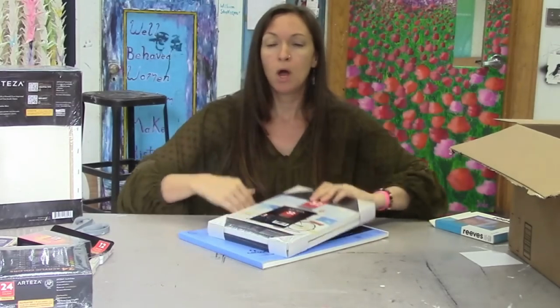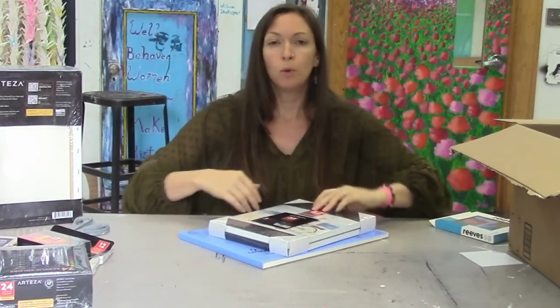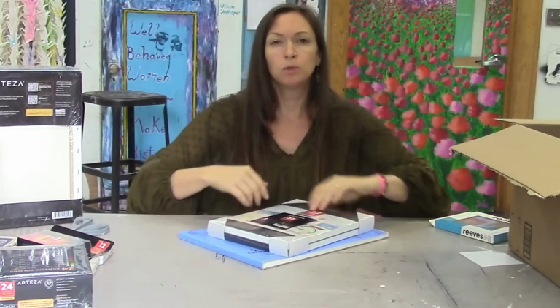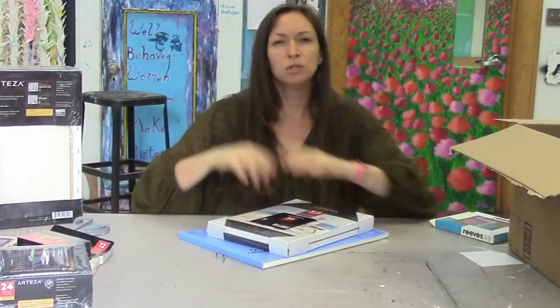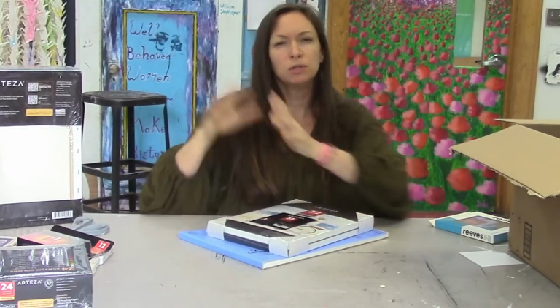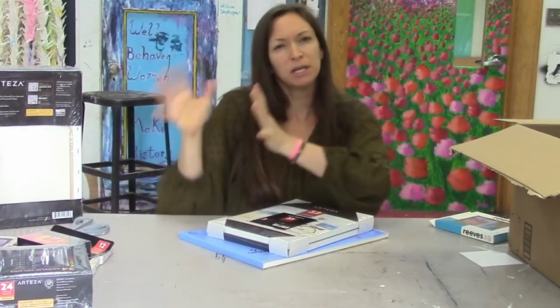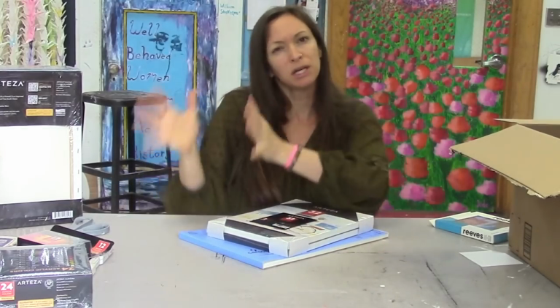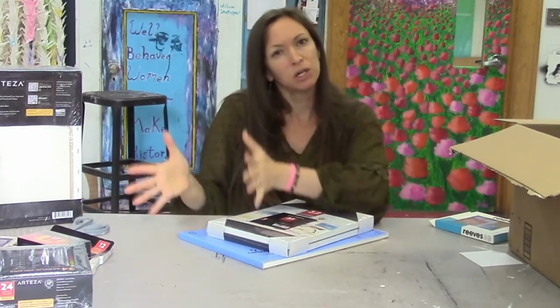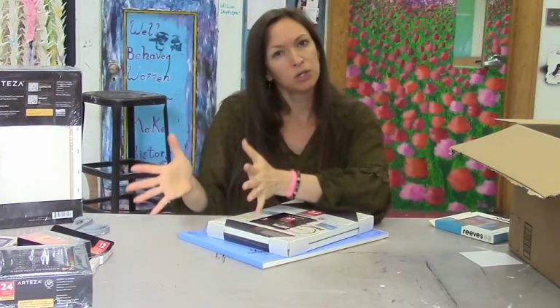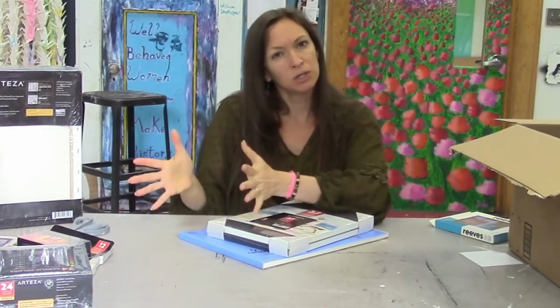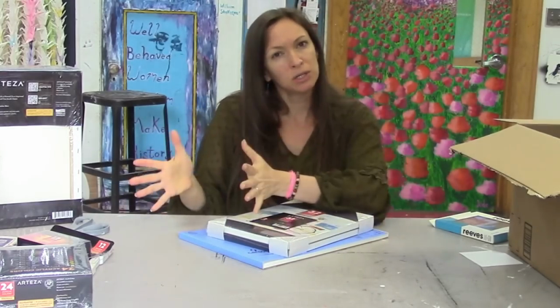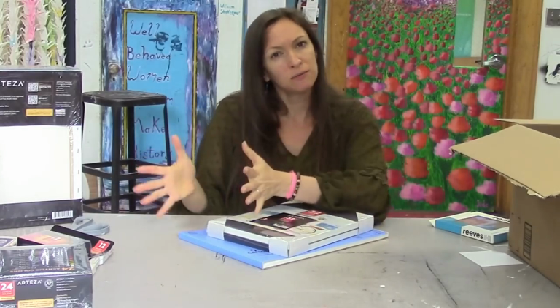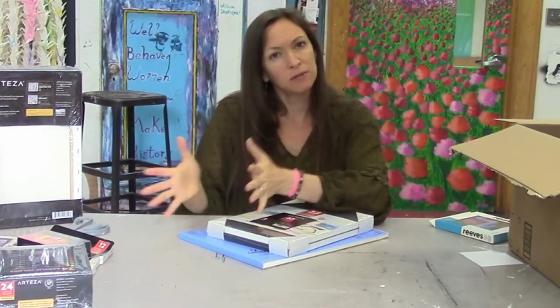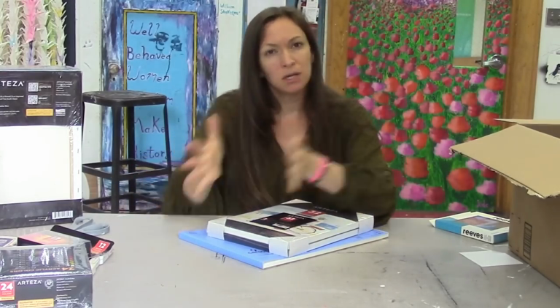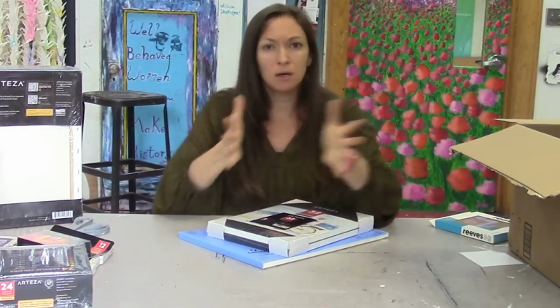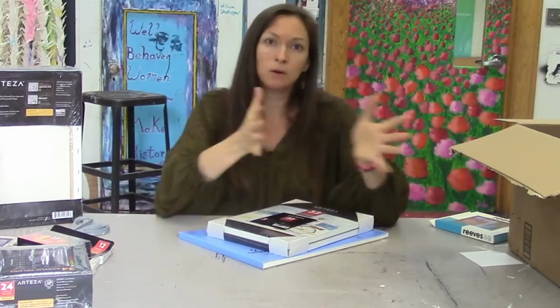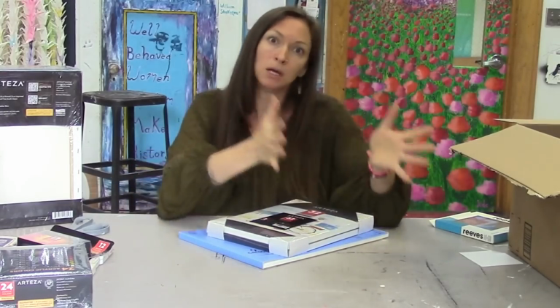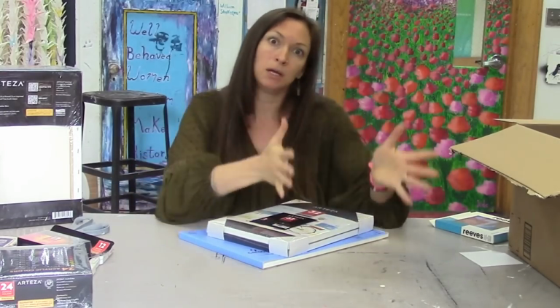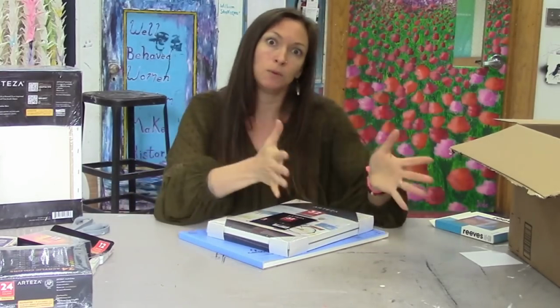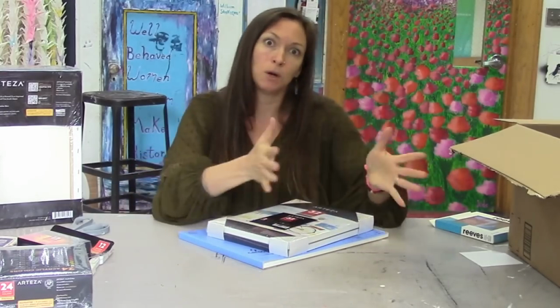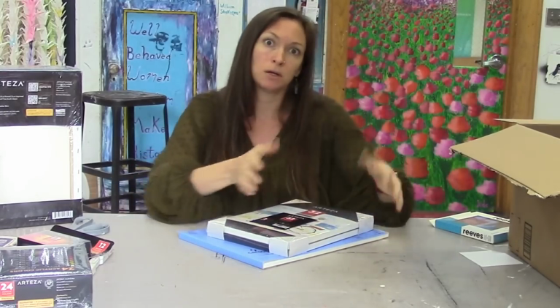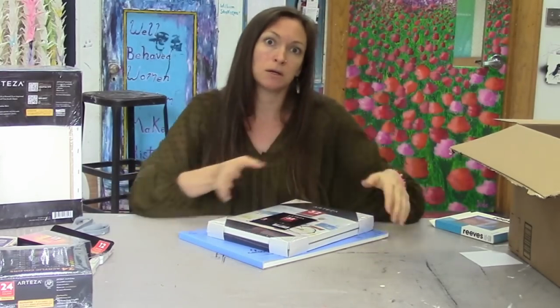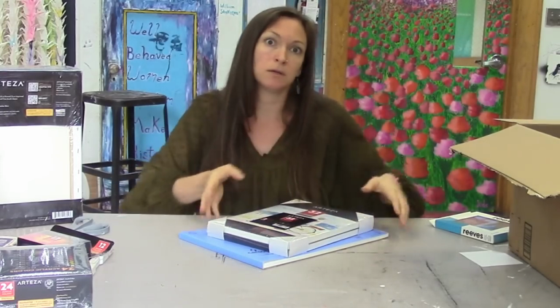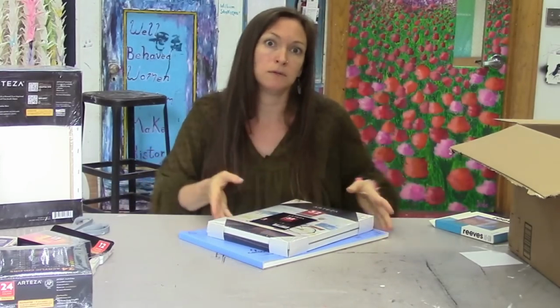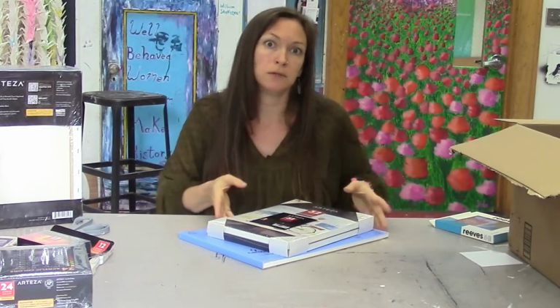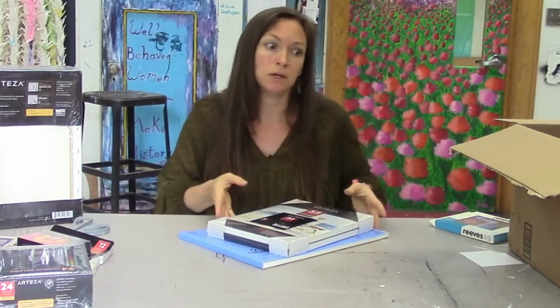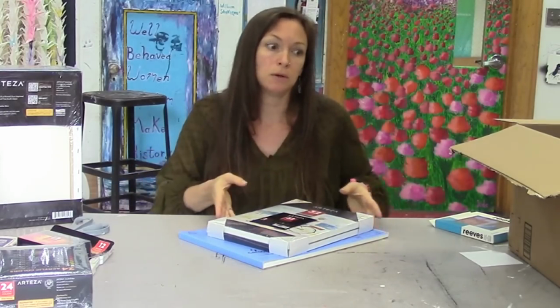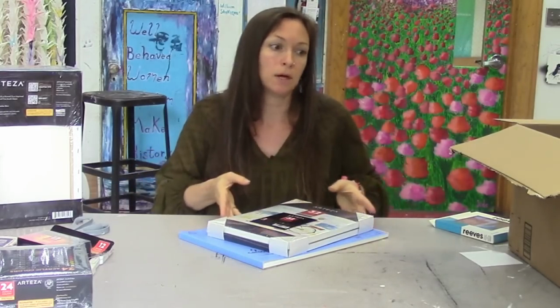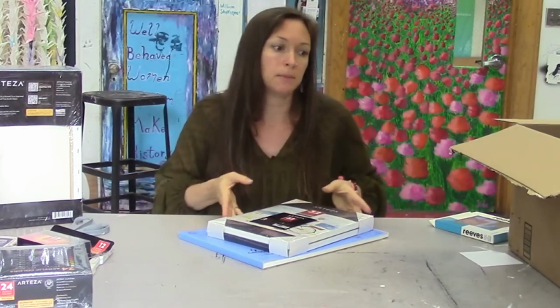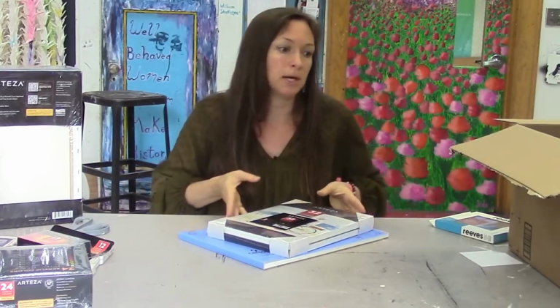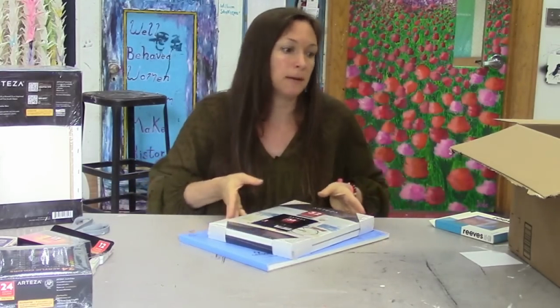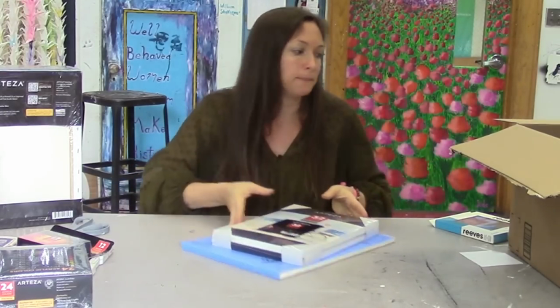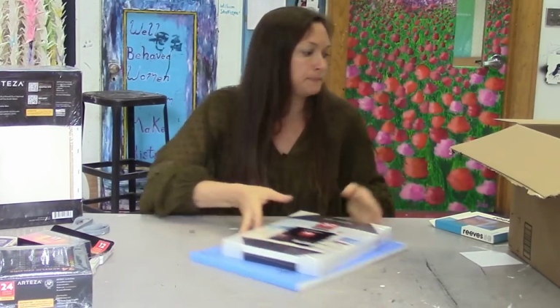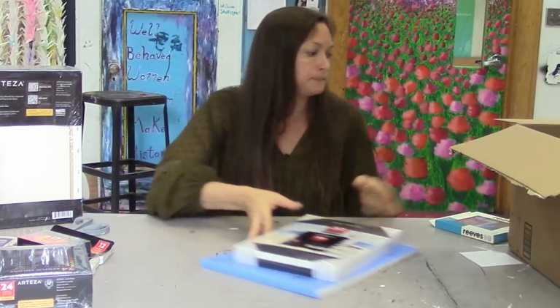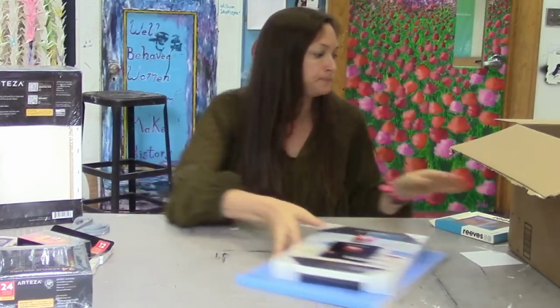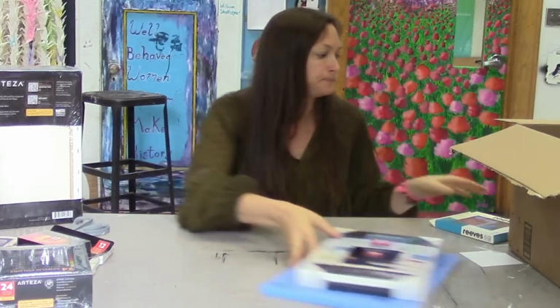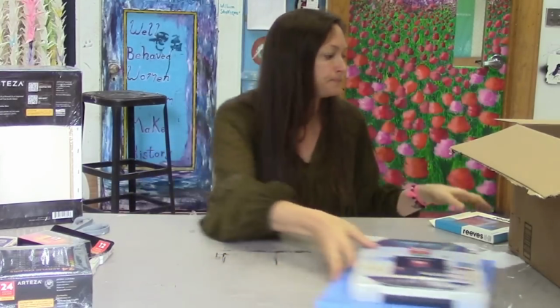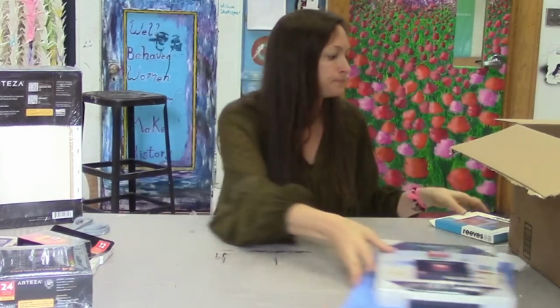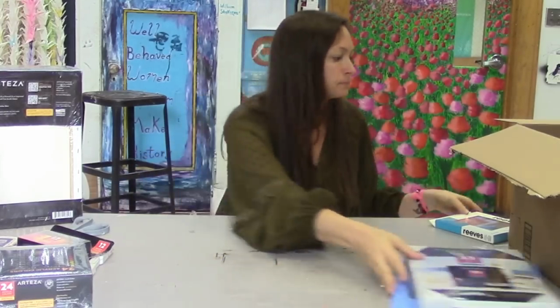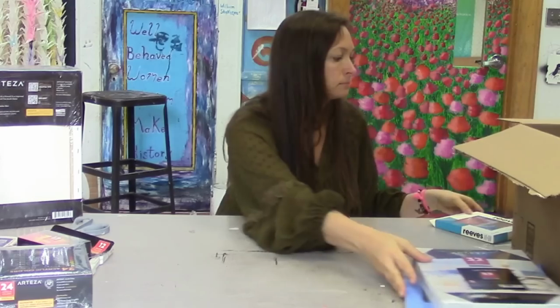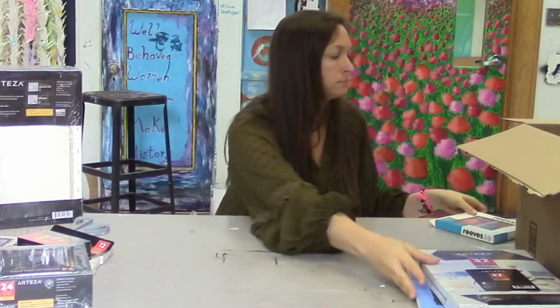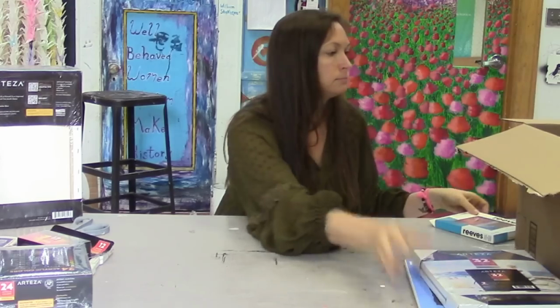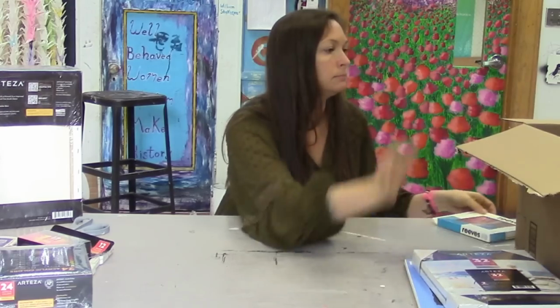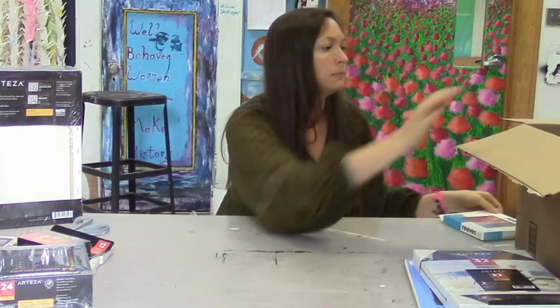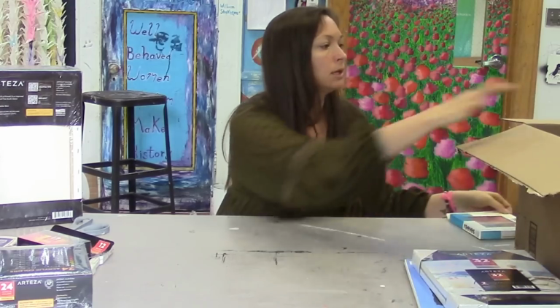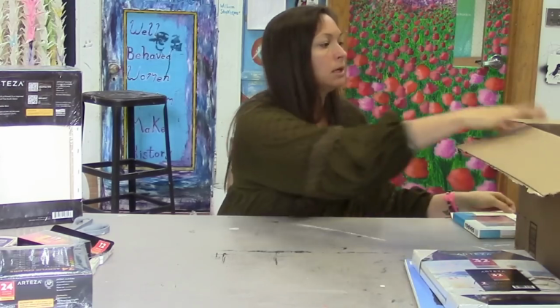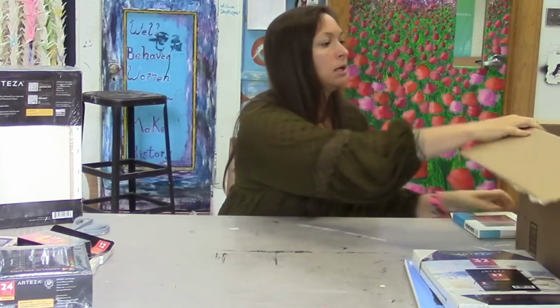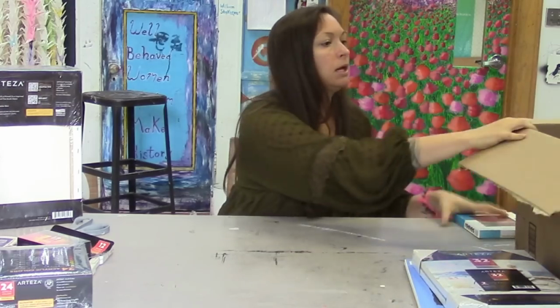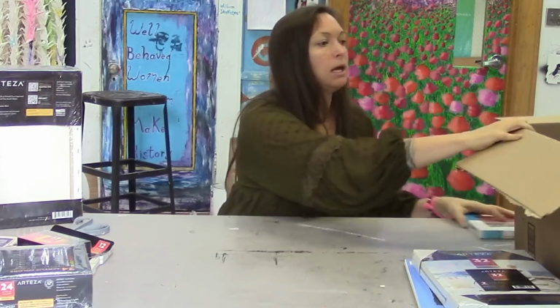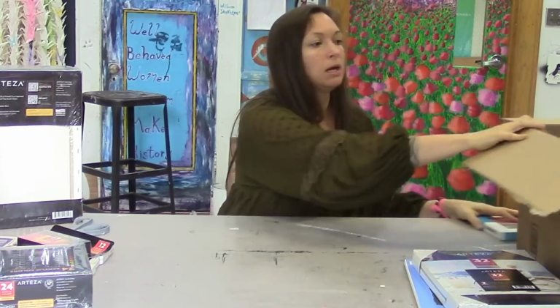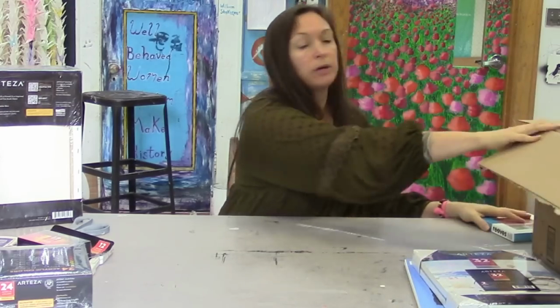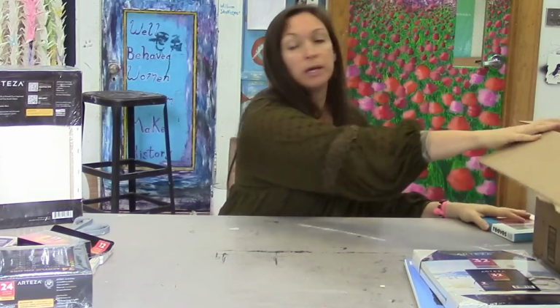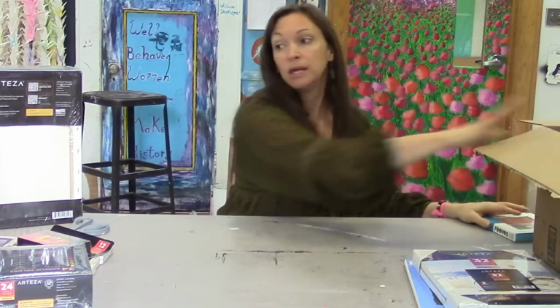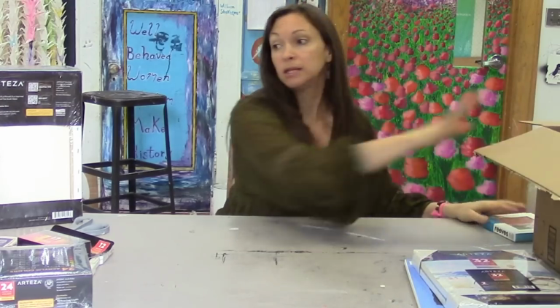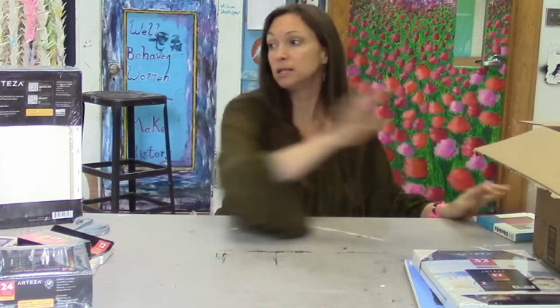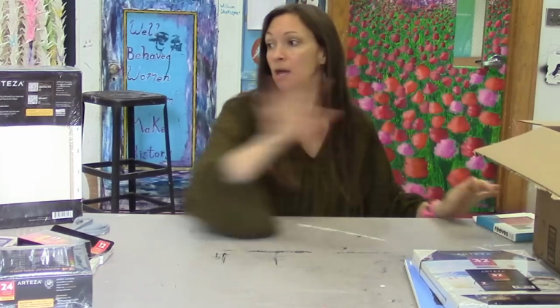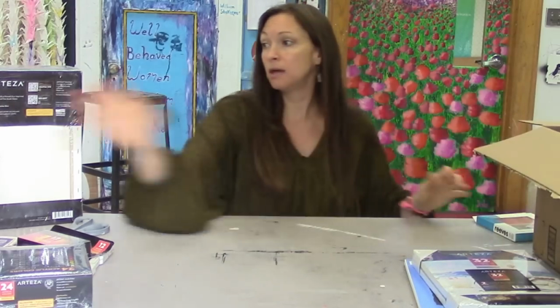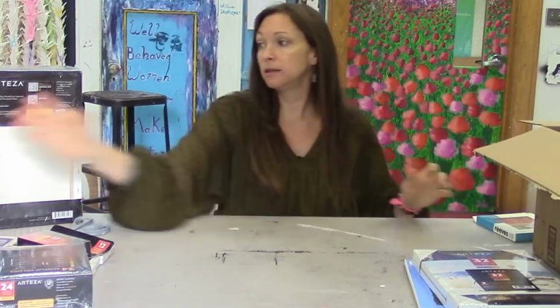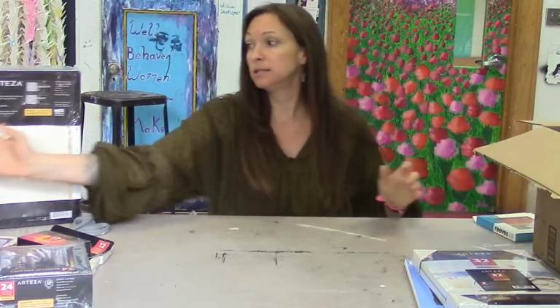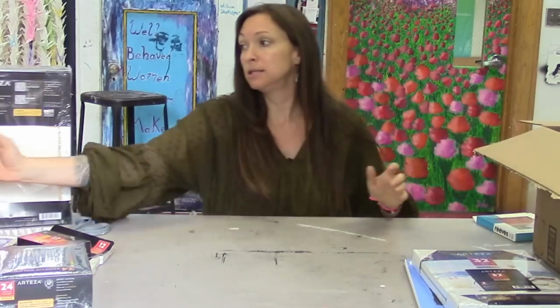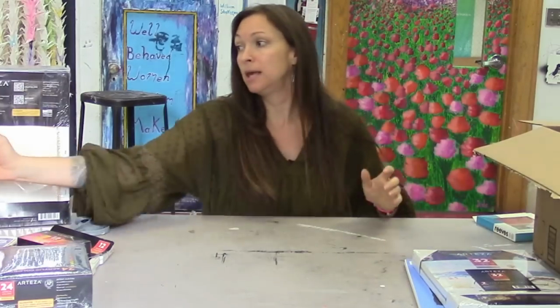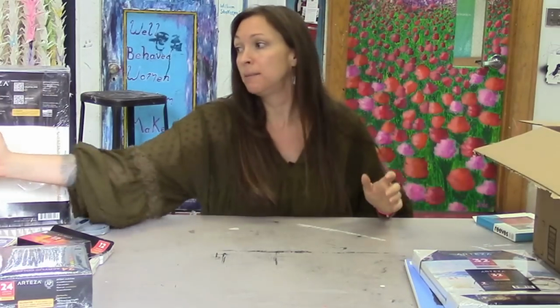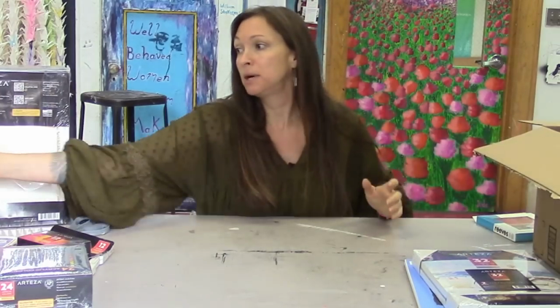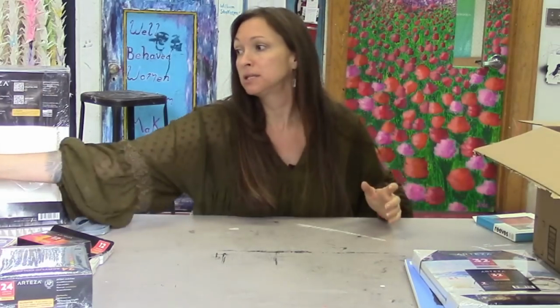We'll do an acrylic video and a watercolor video coming up. That's all that's in that box, and then we have one more little box here to check out.